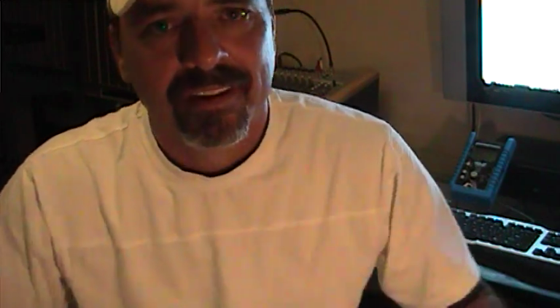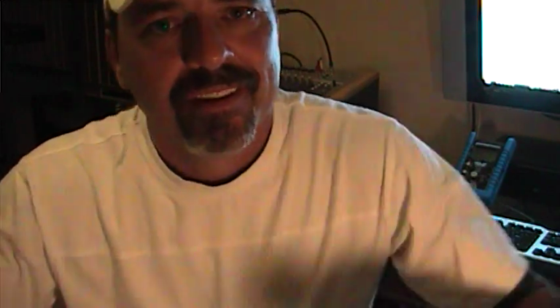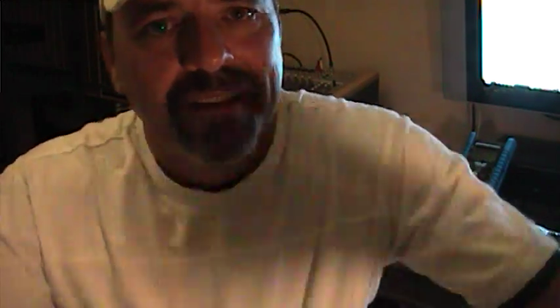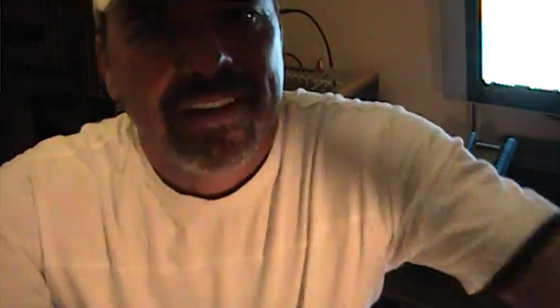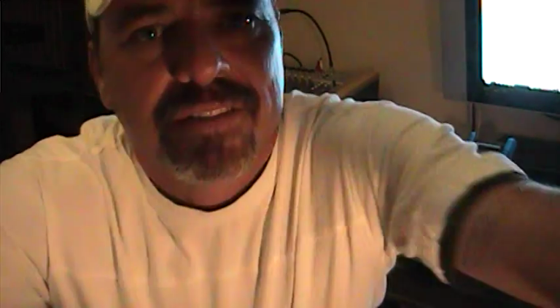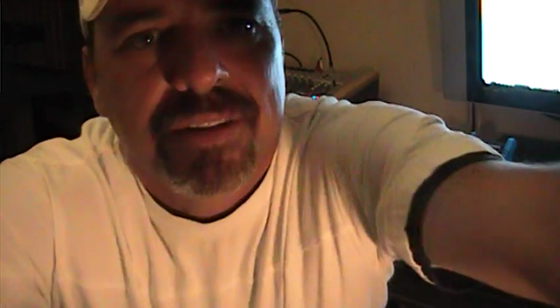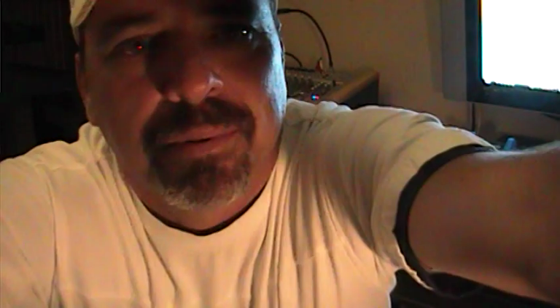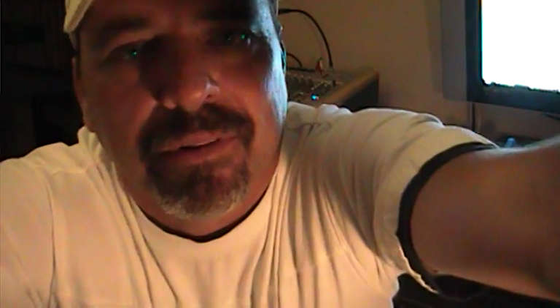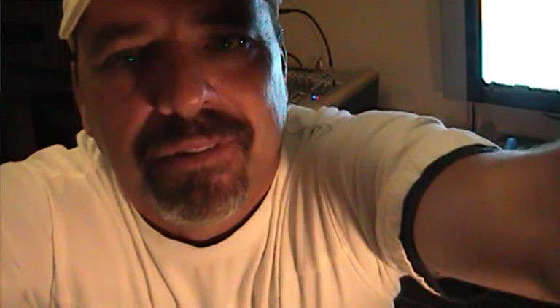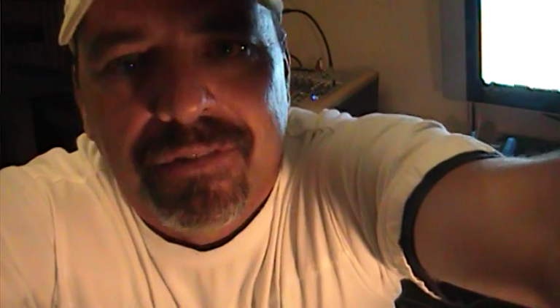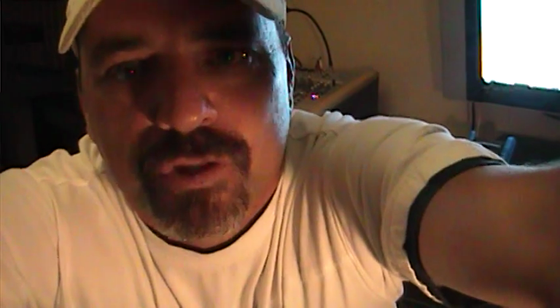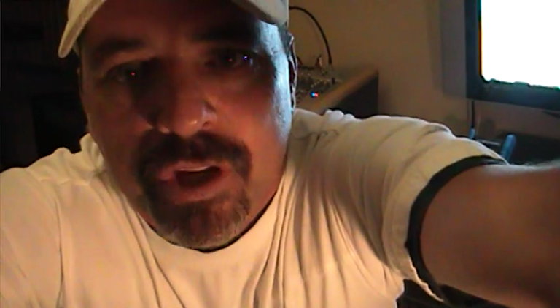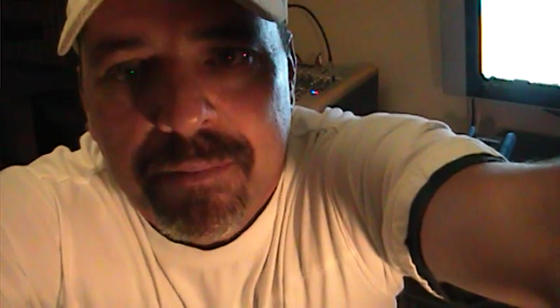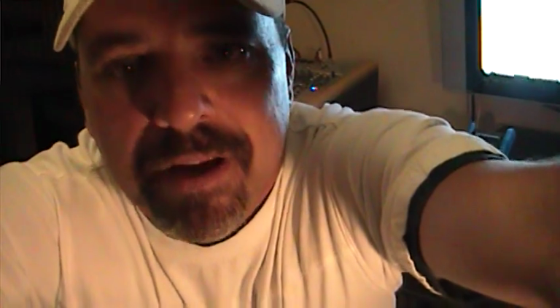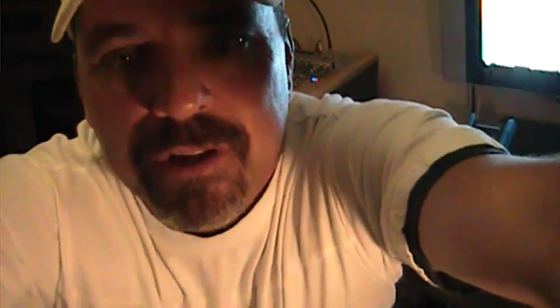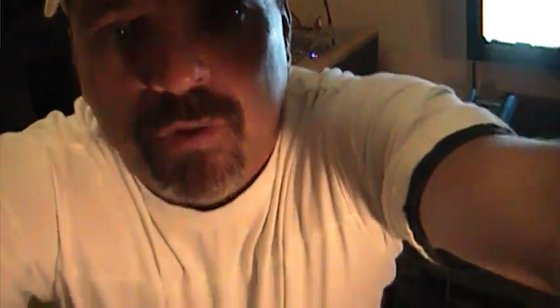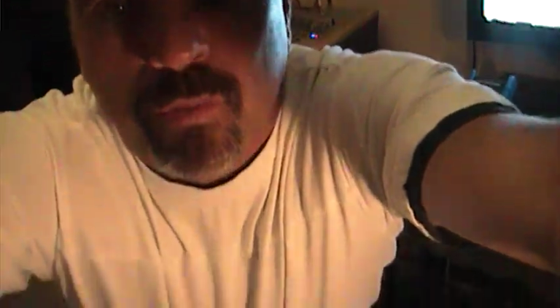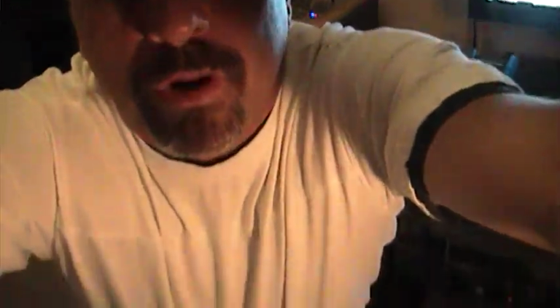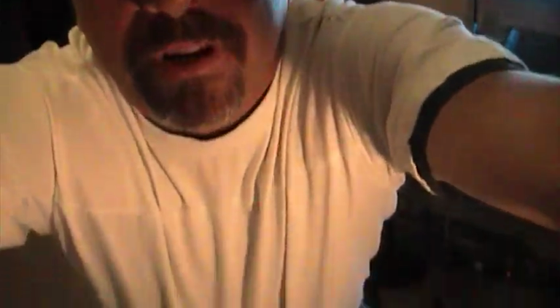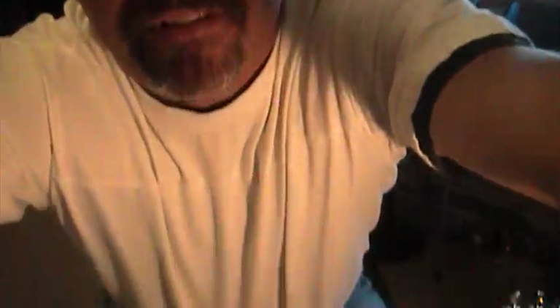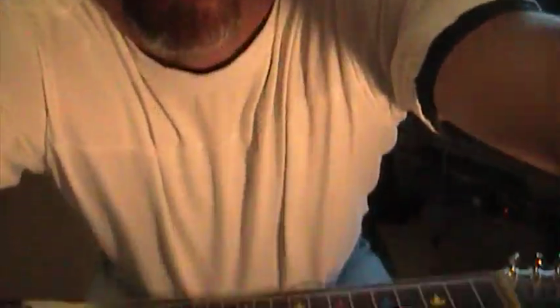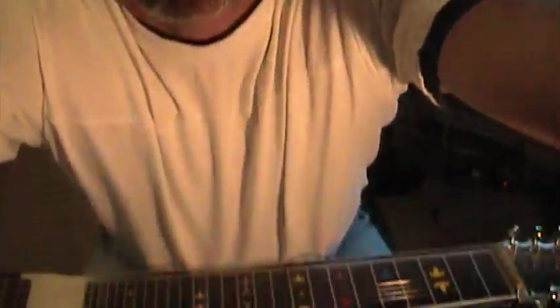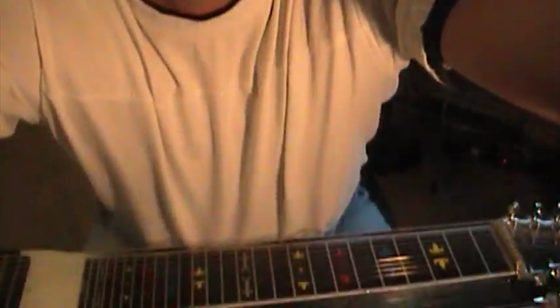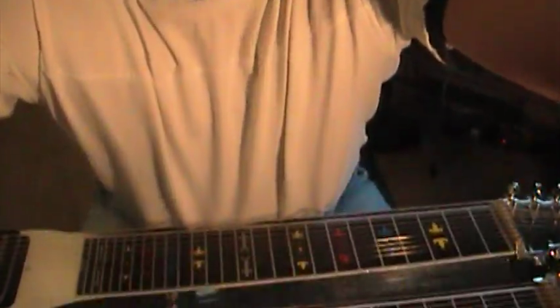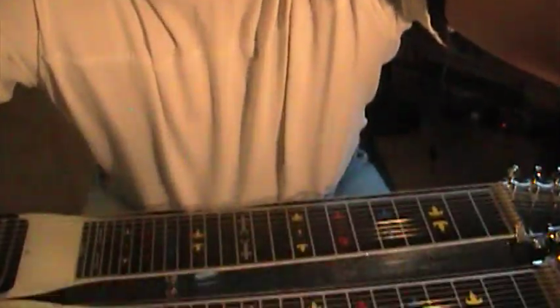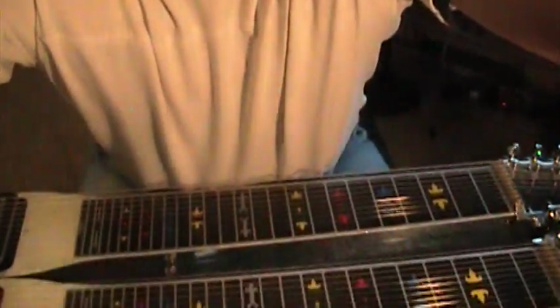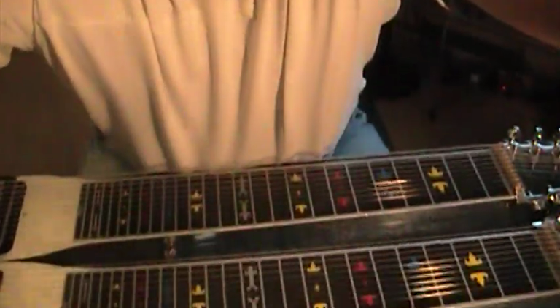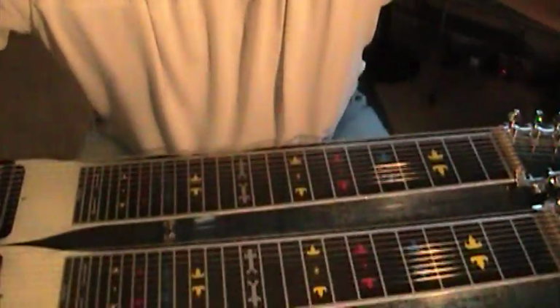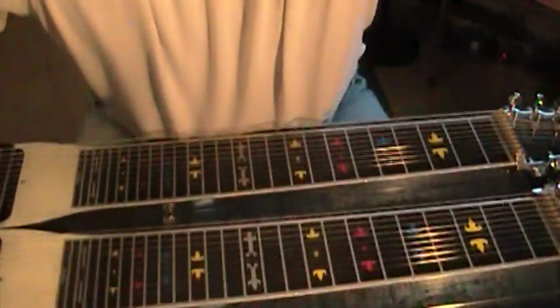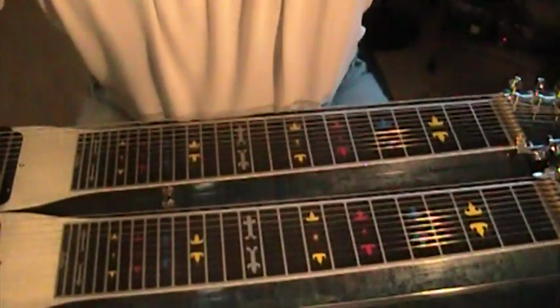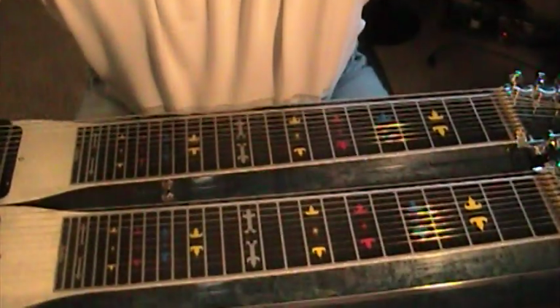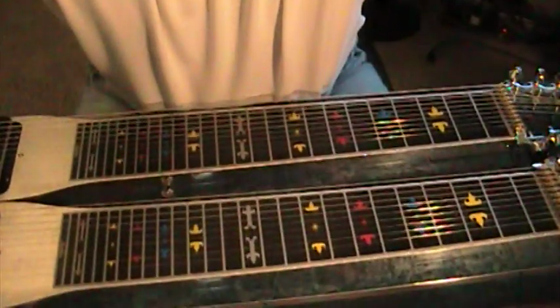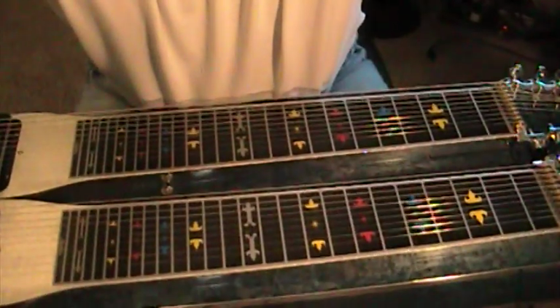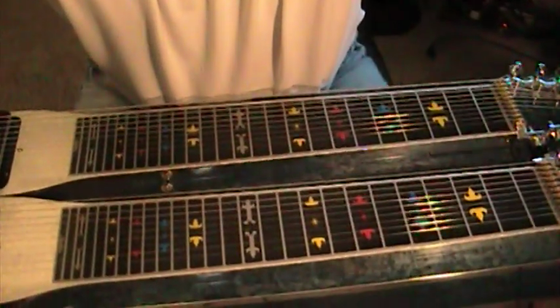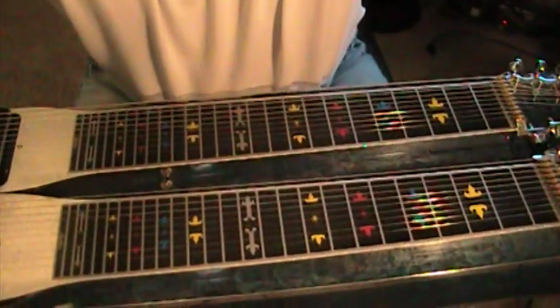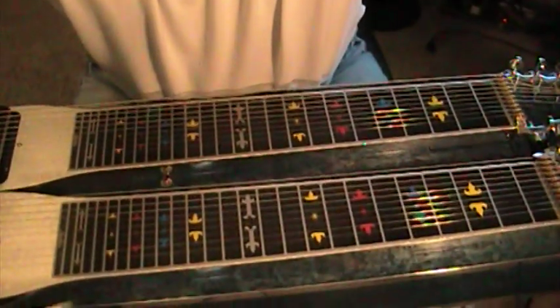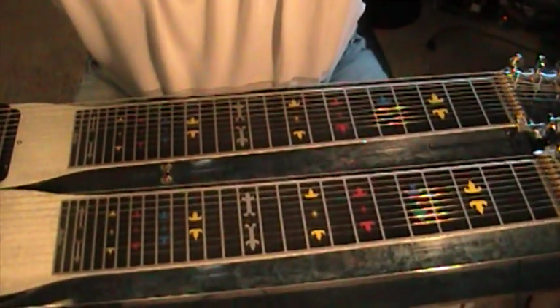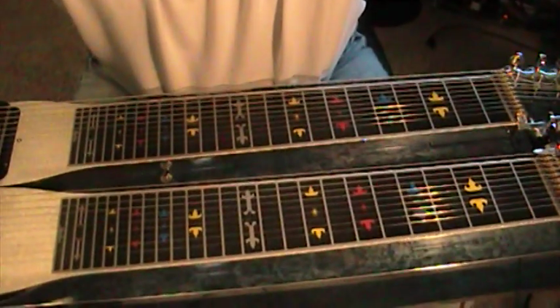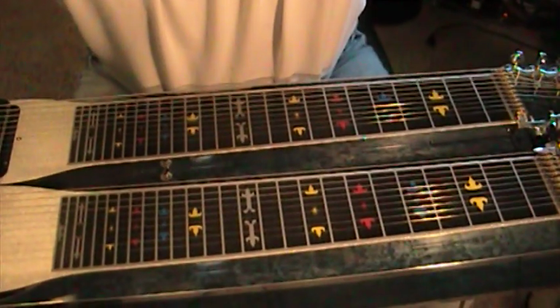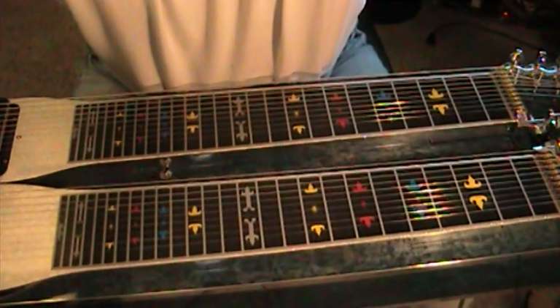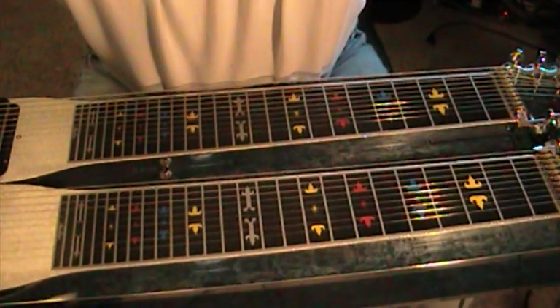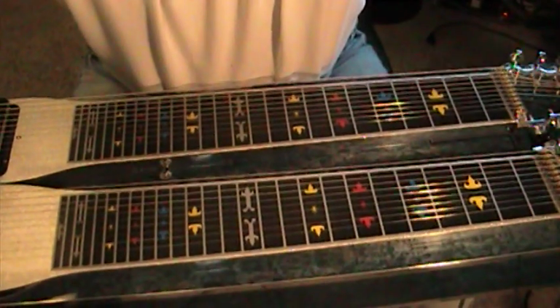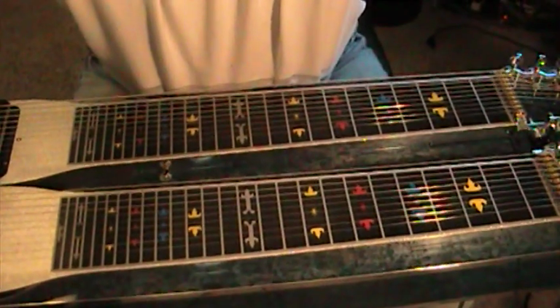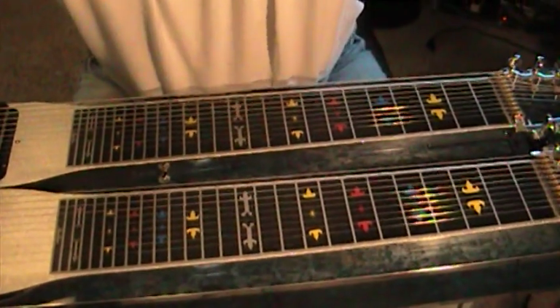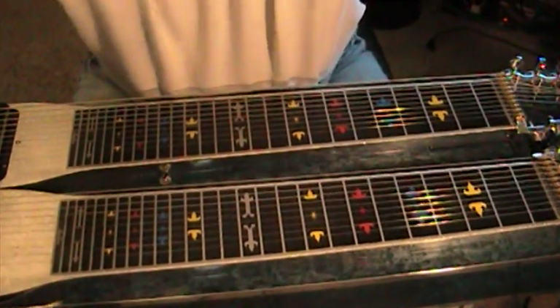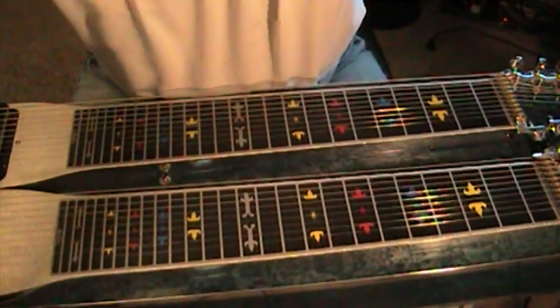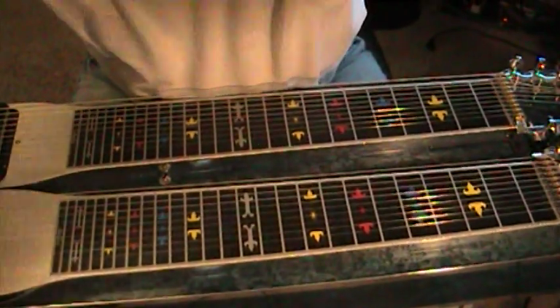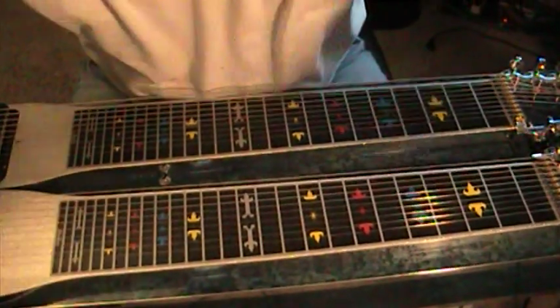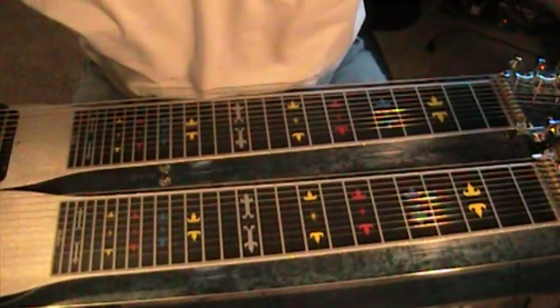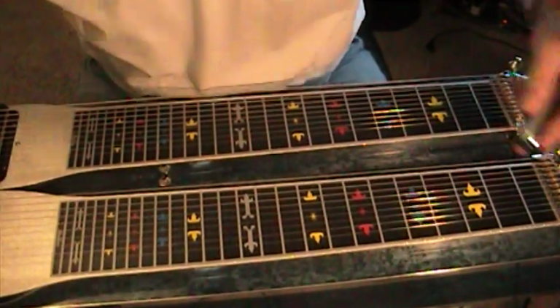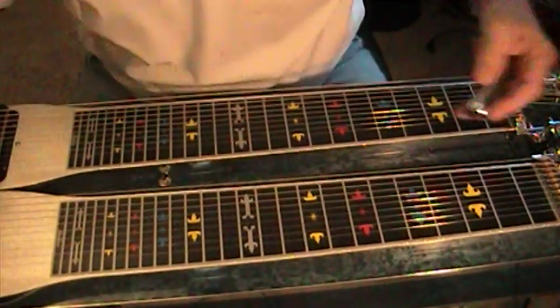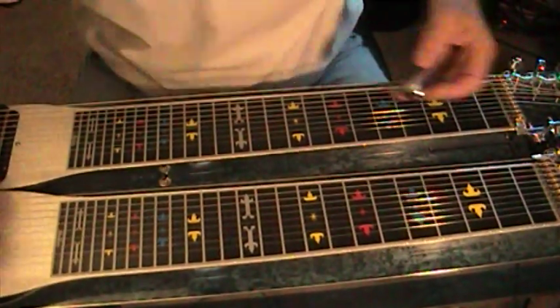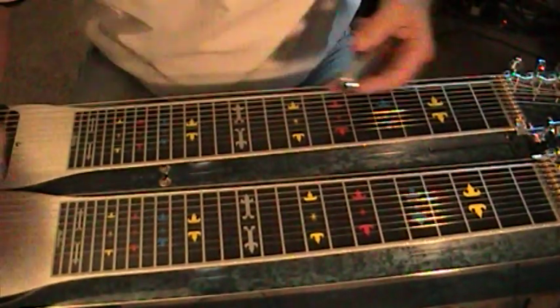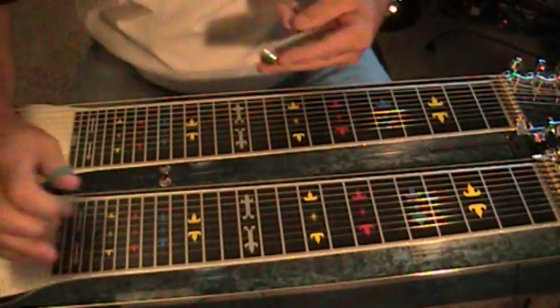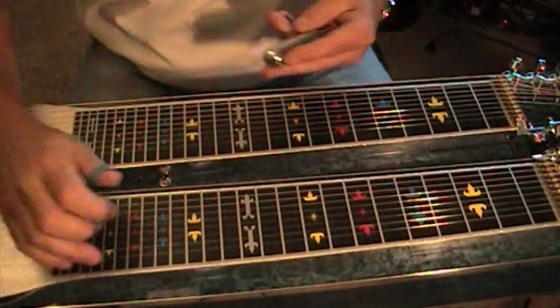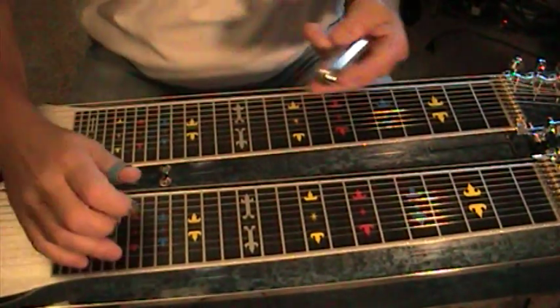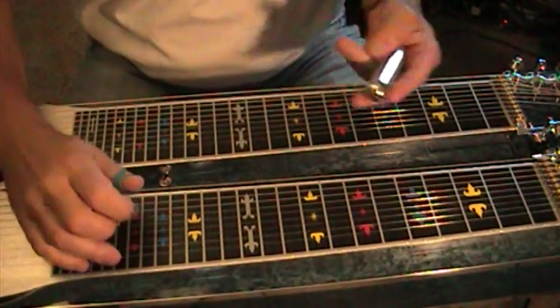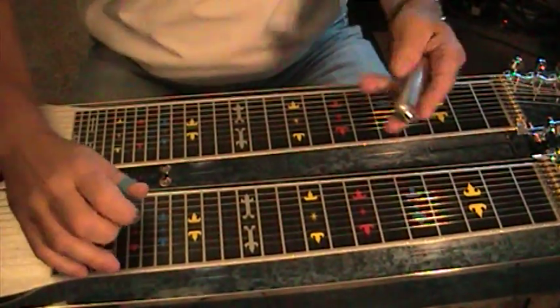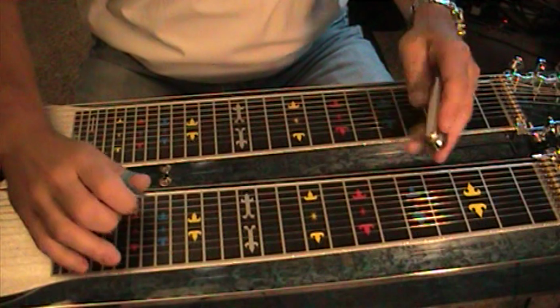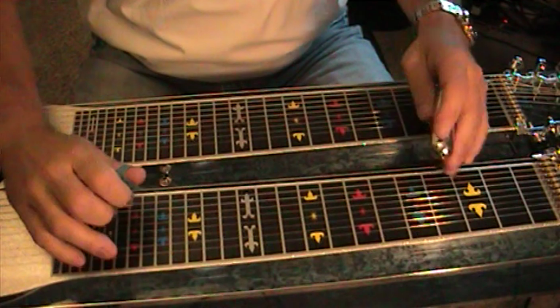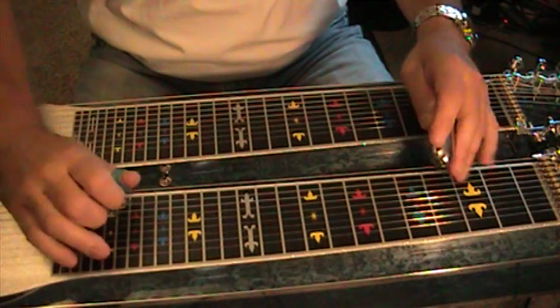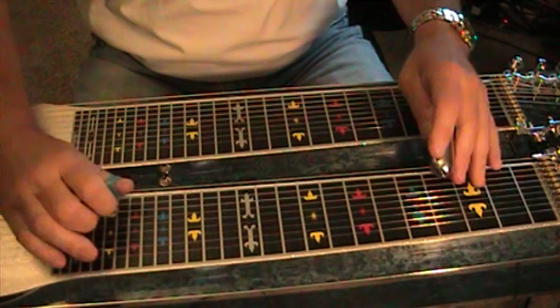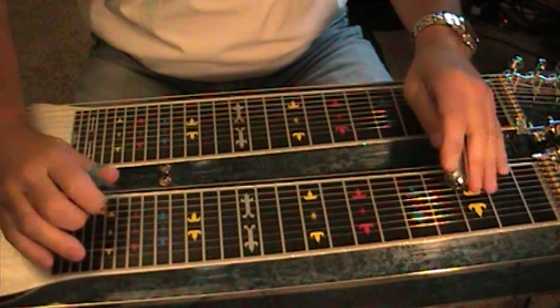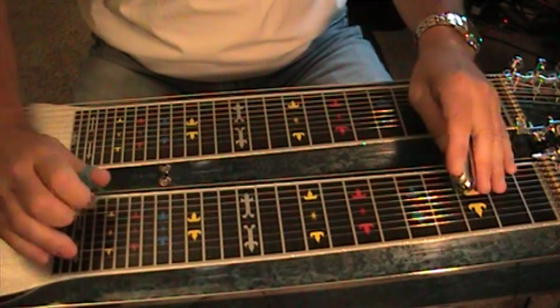A simple G major run. Exercise — the key to dexterity.